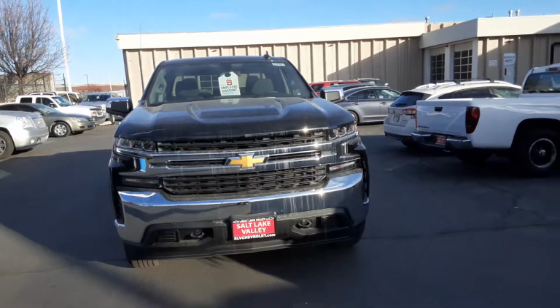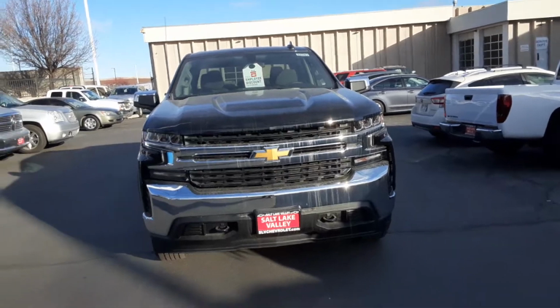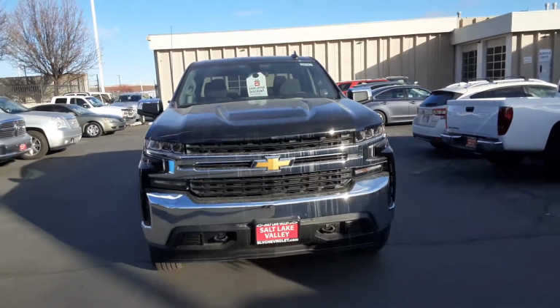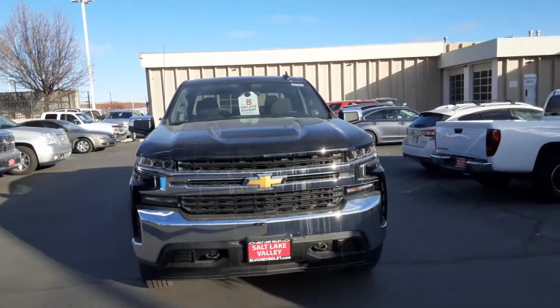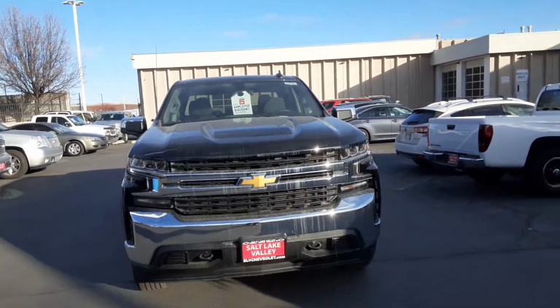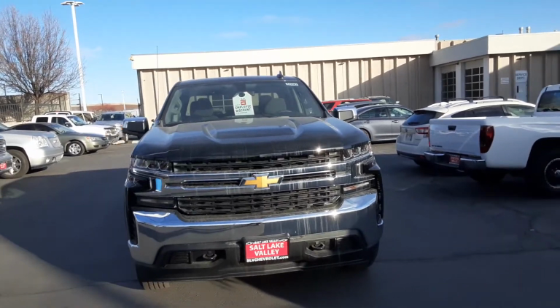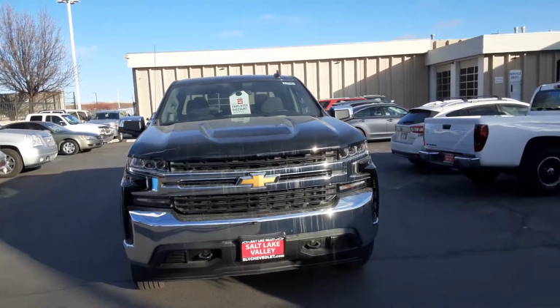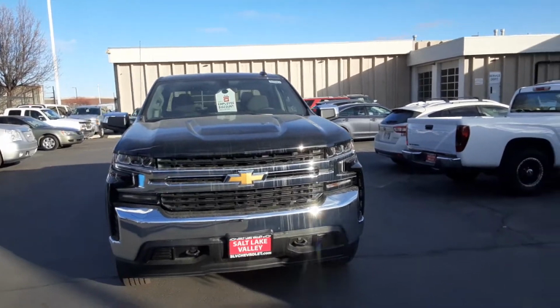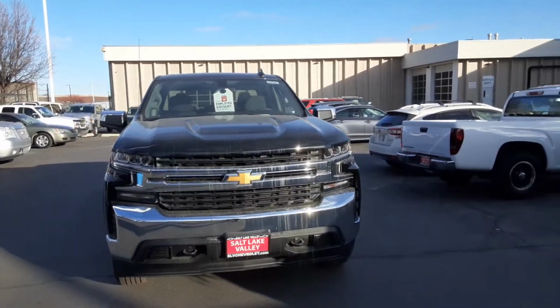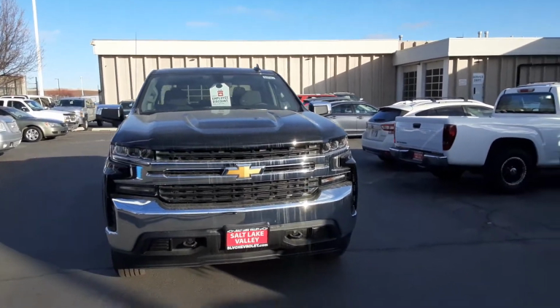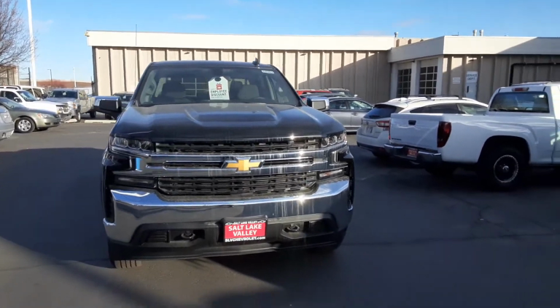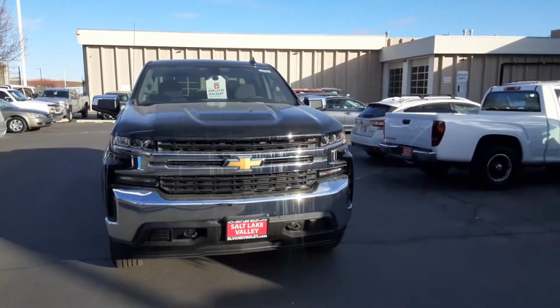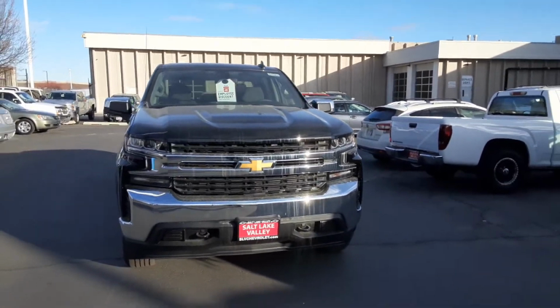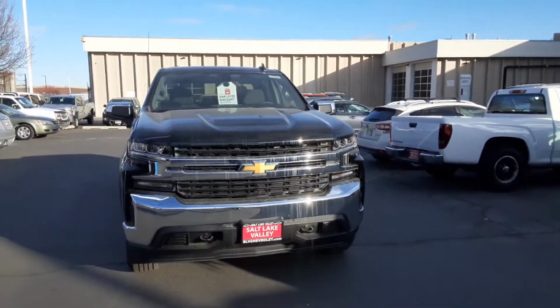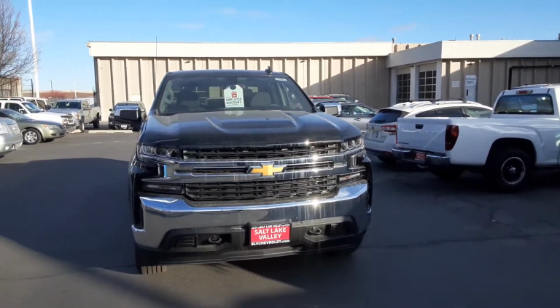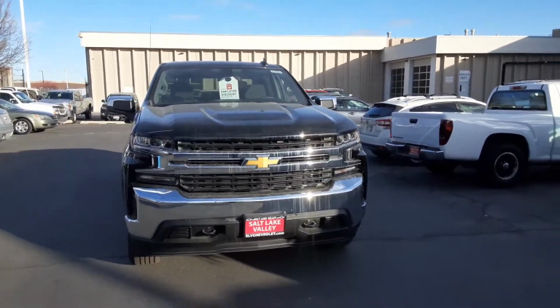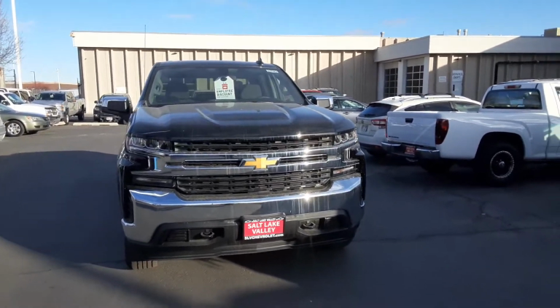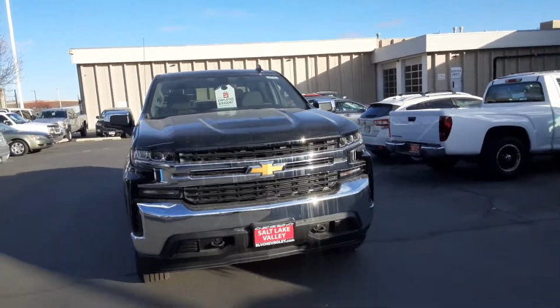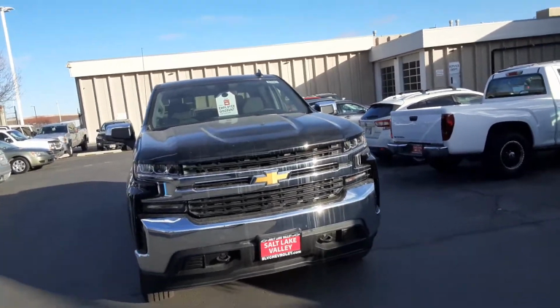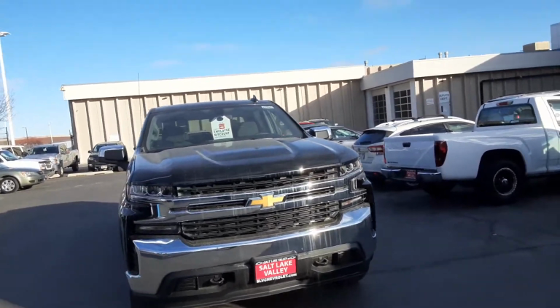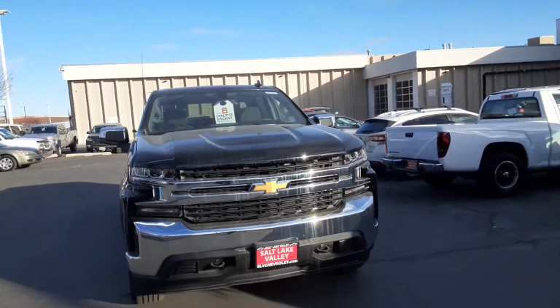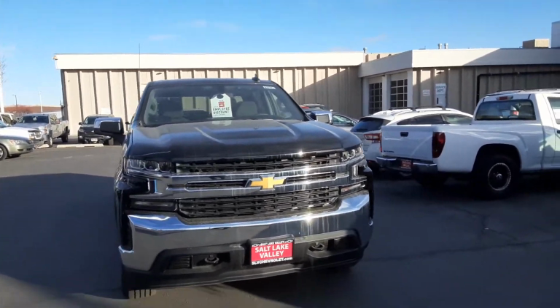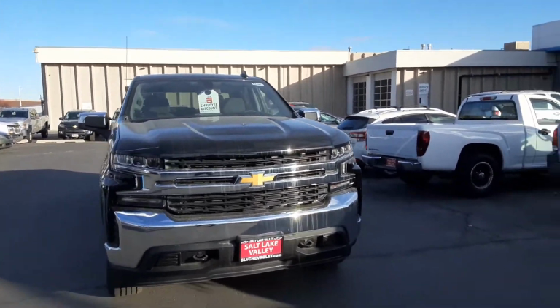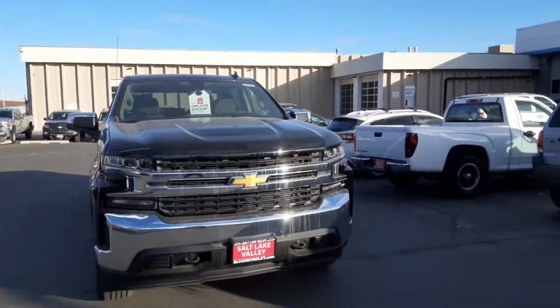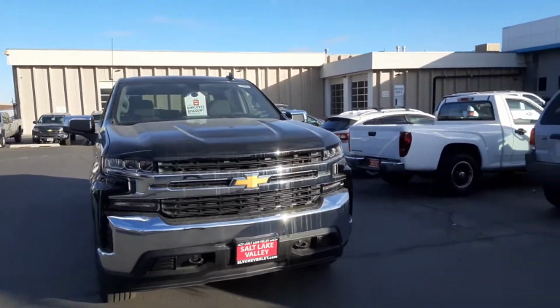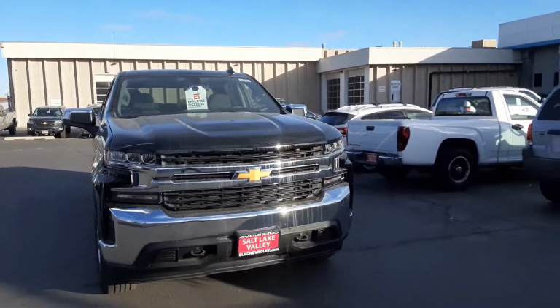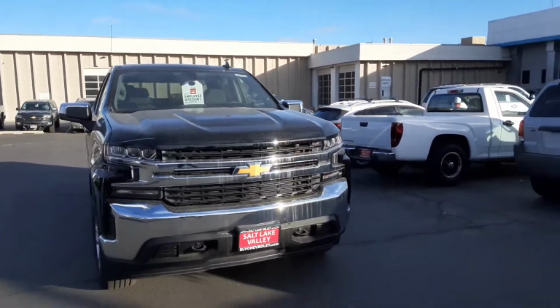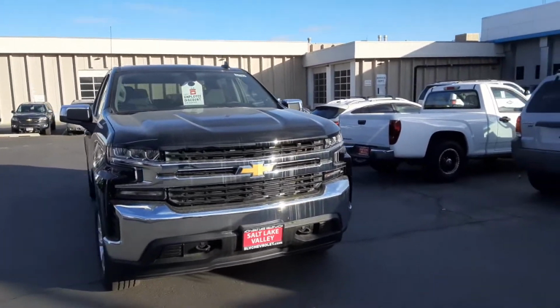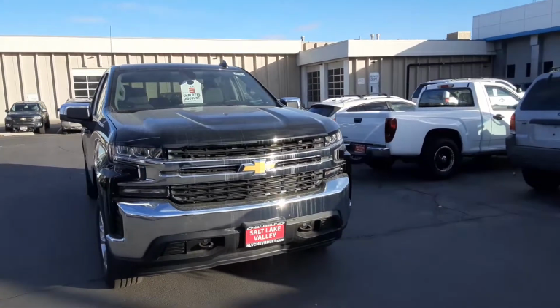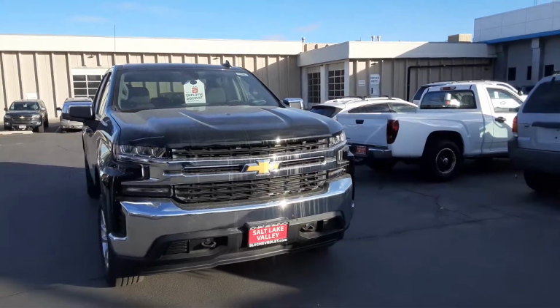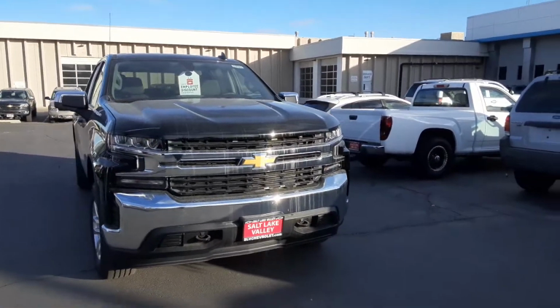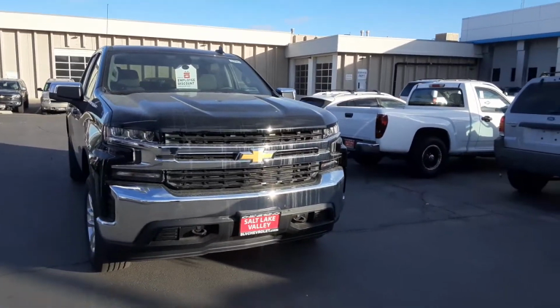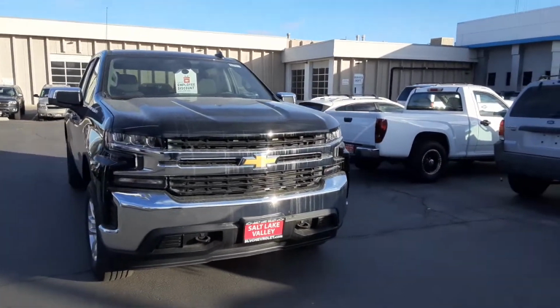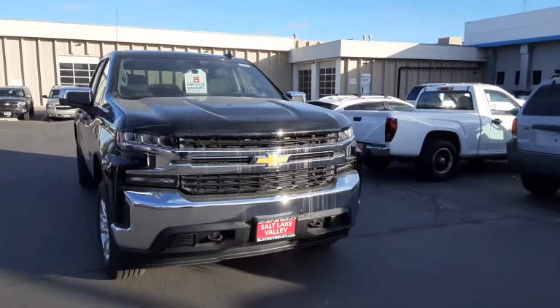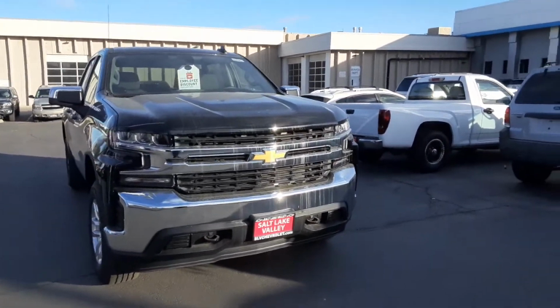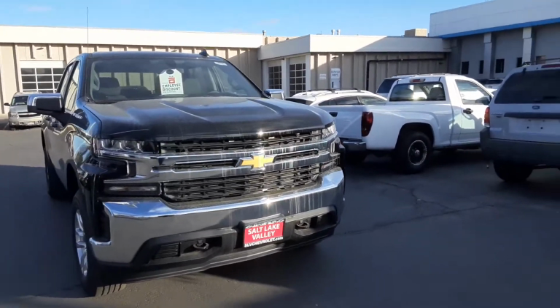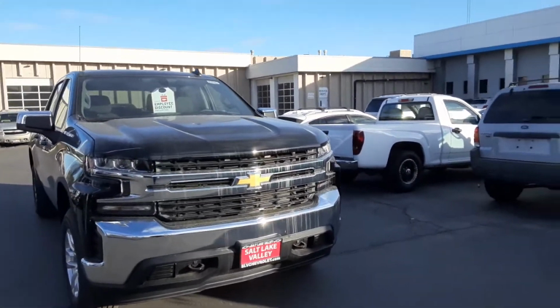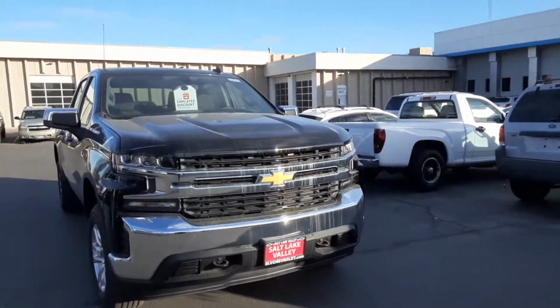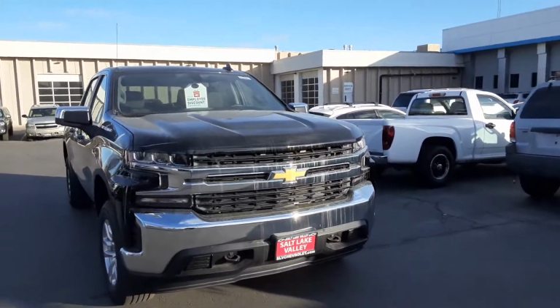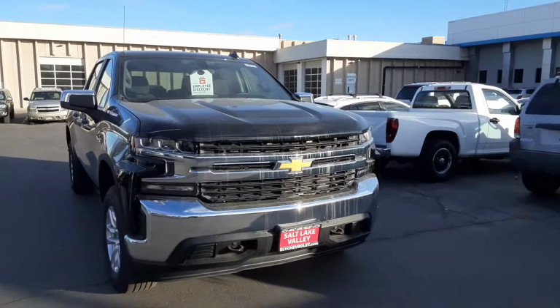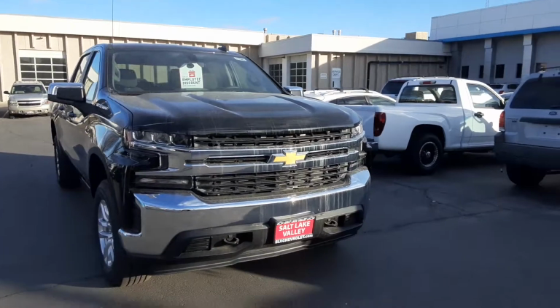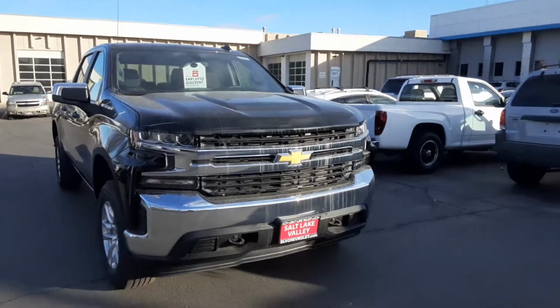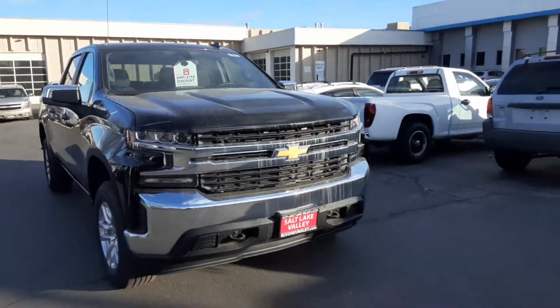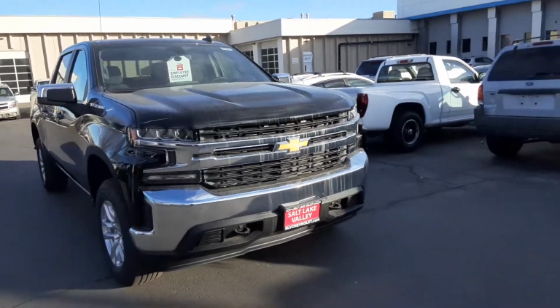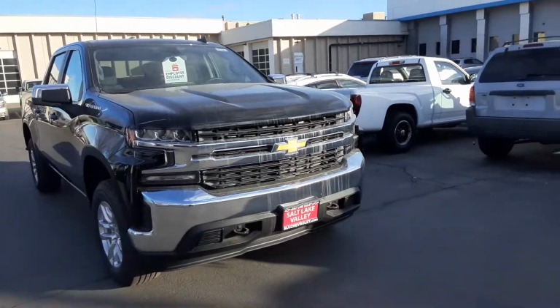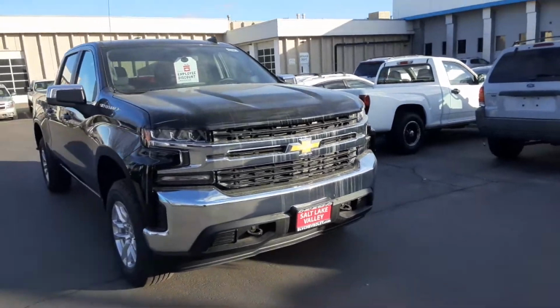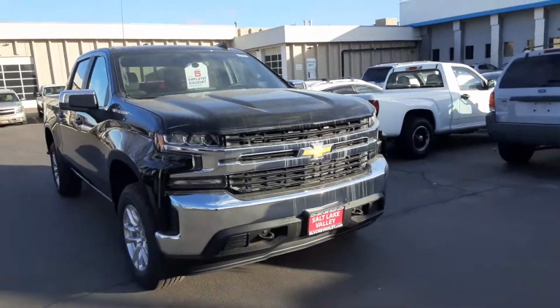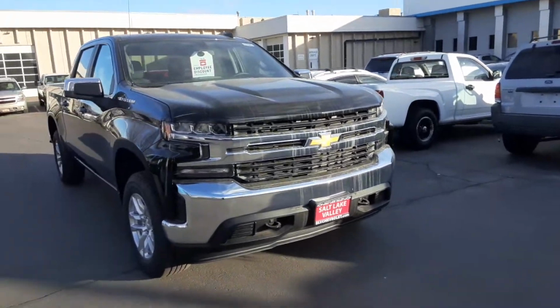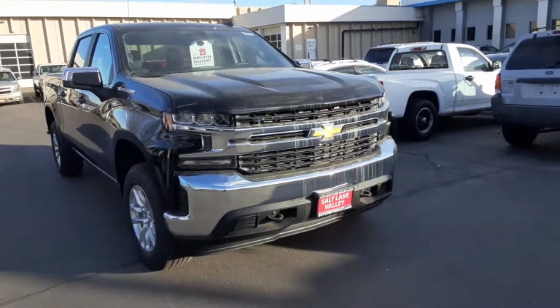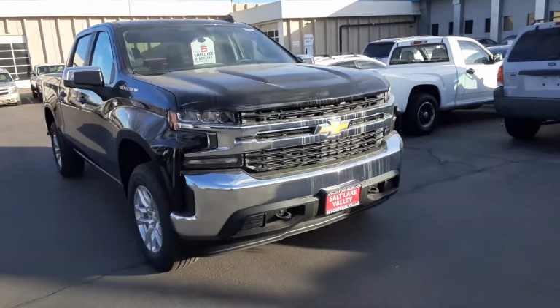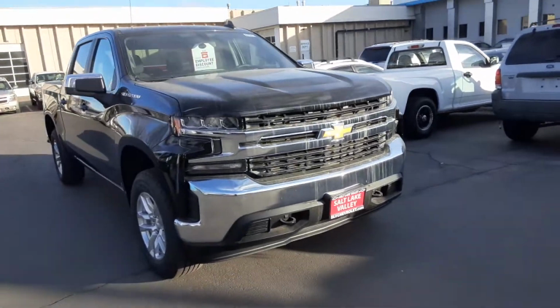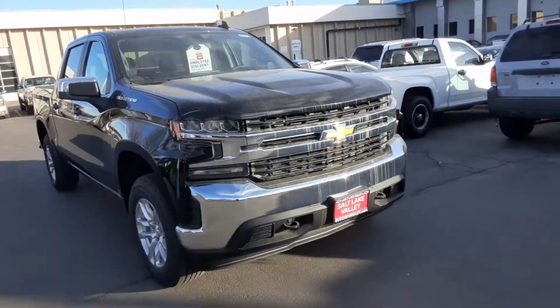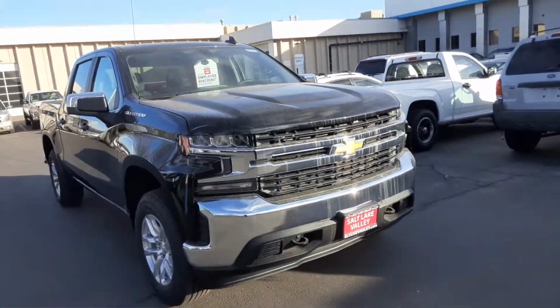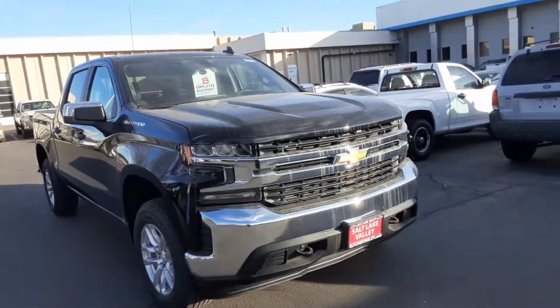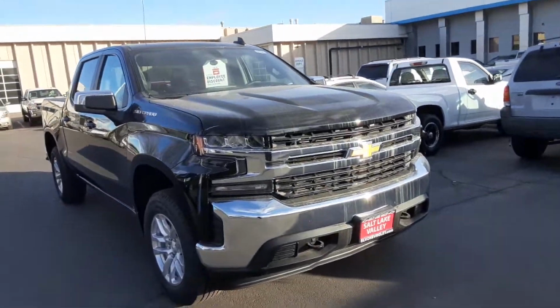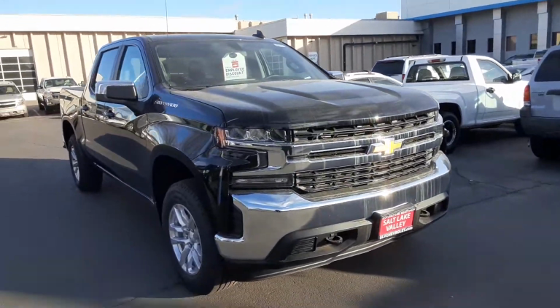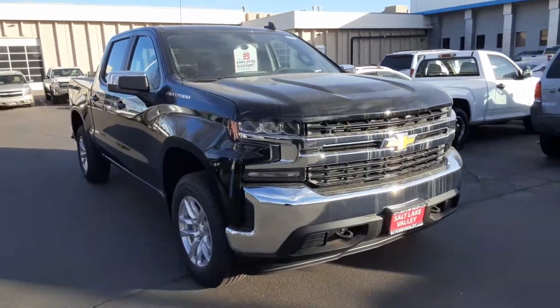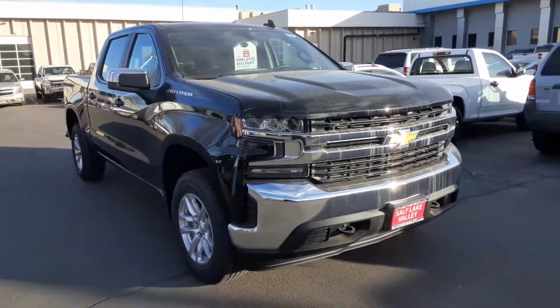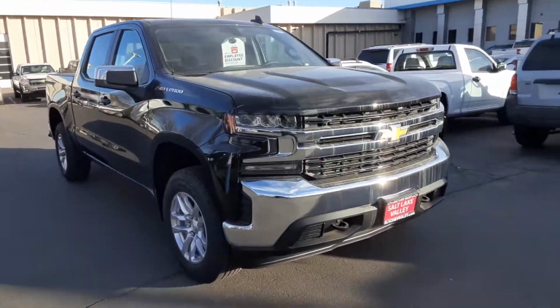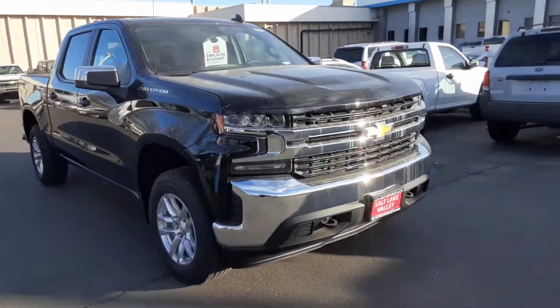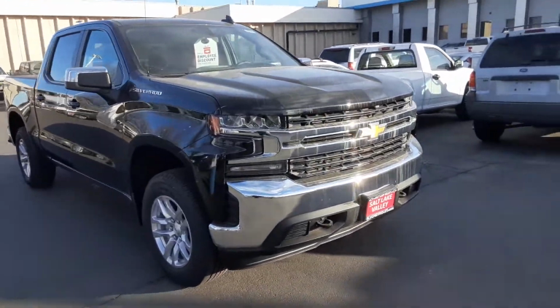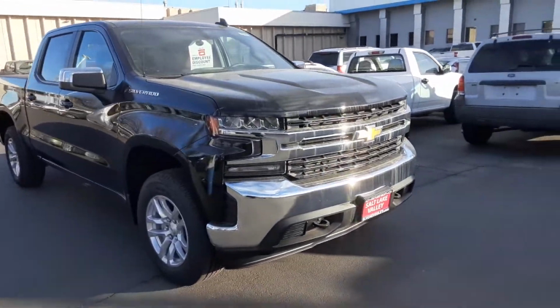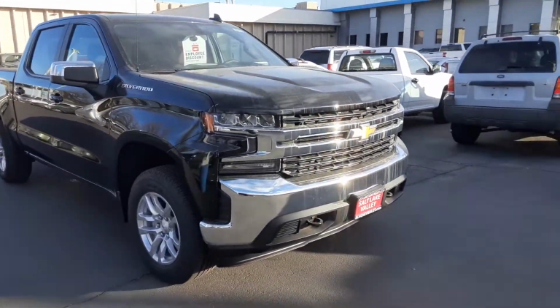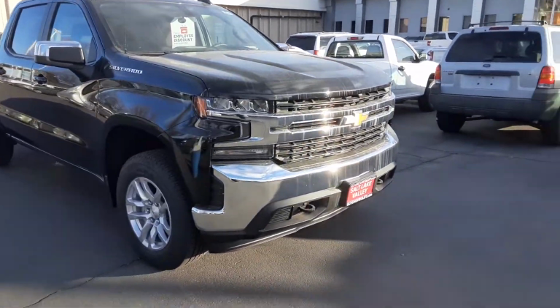Hey, good morning. This is Jonathan with Salt Lake Valley Chevrolet, and today what we have here is the 2021 Chevy Silverado LT.